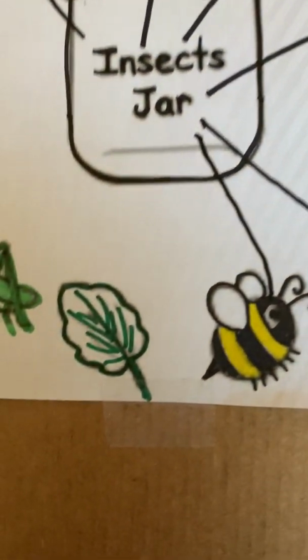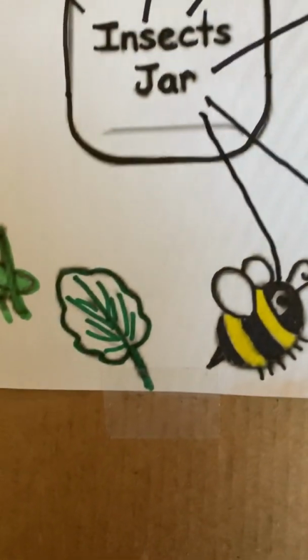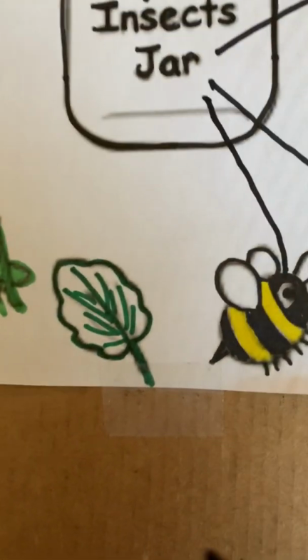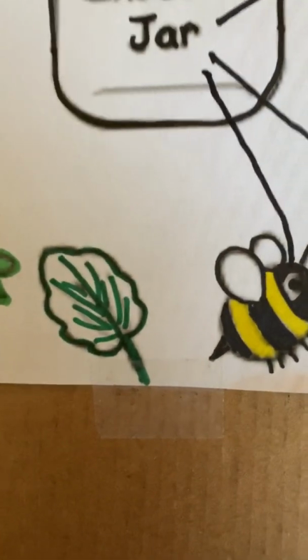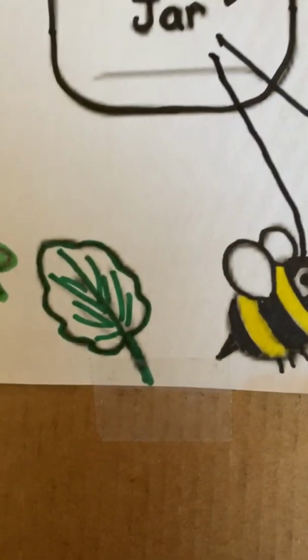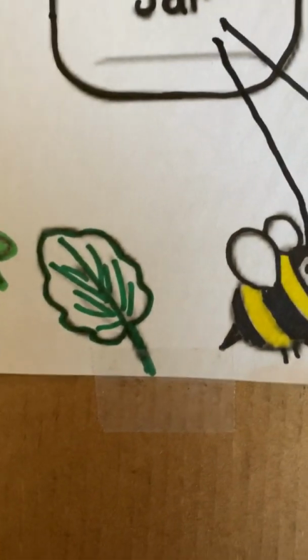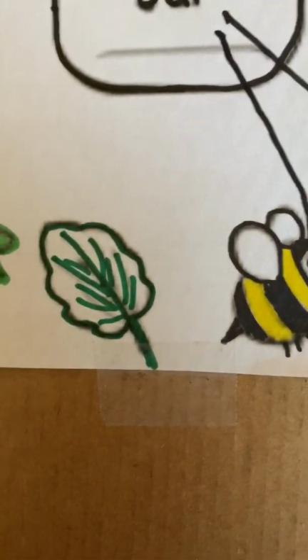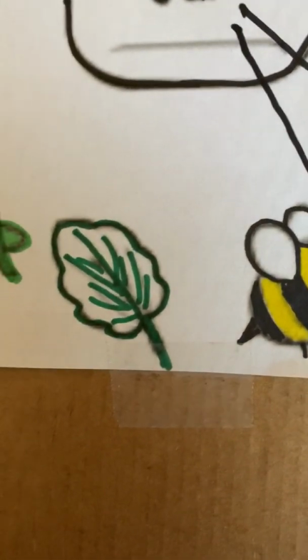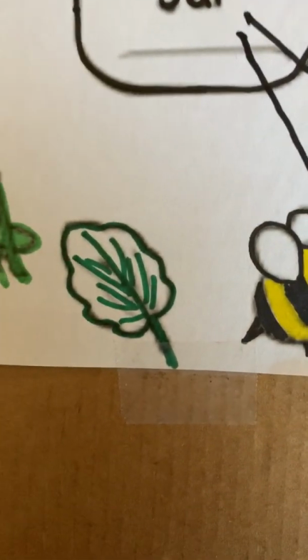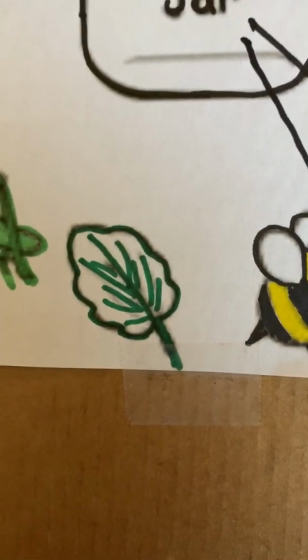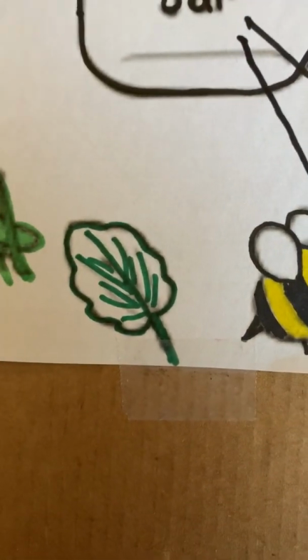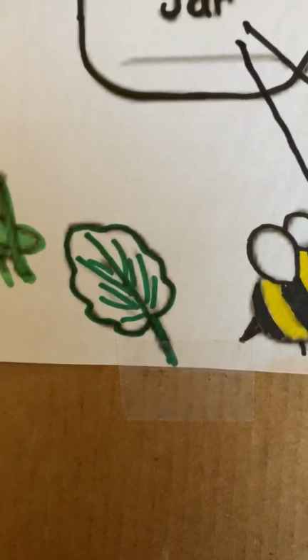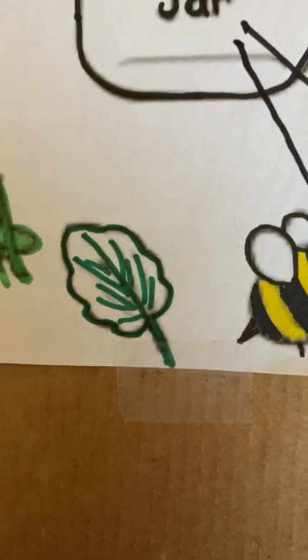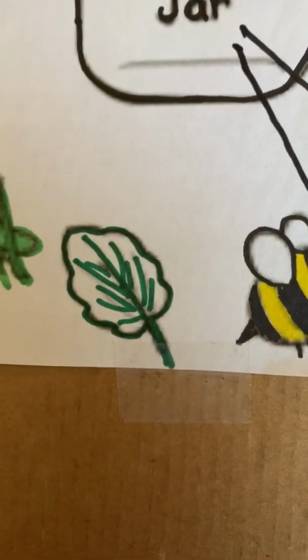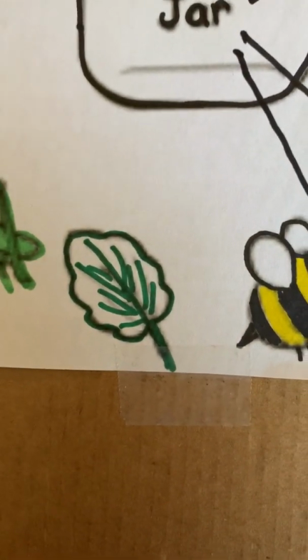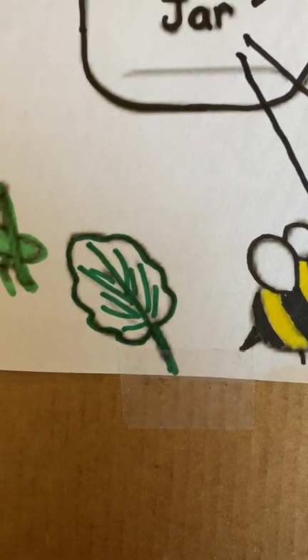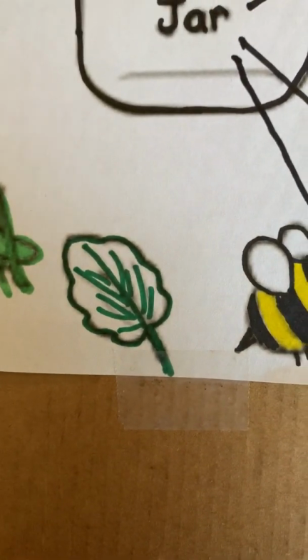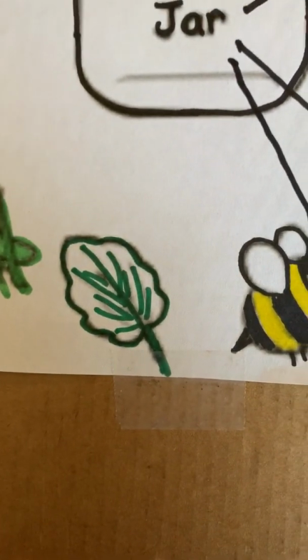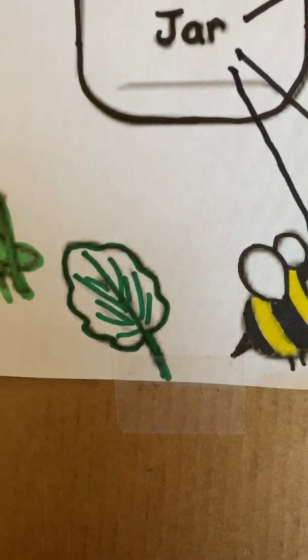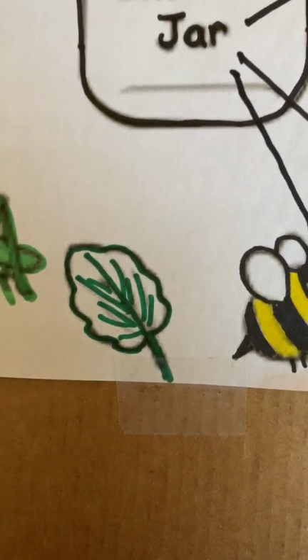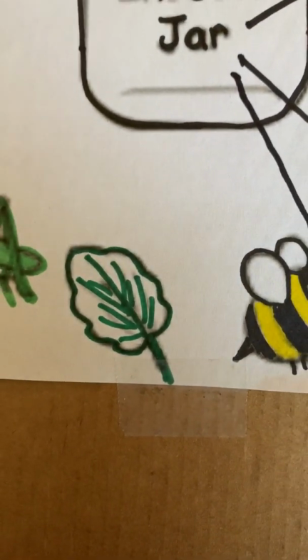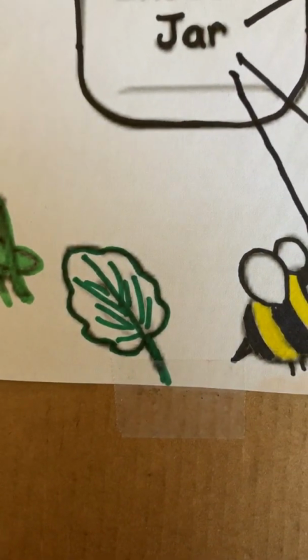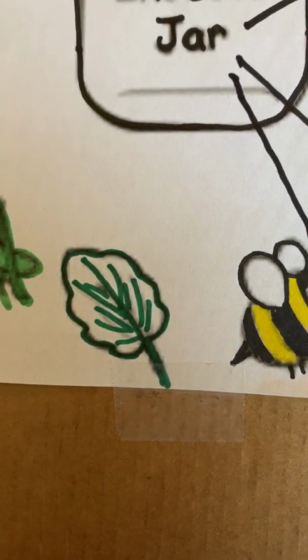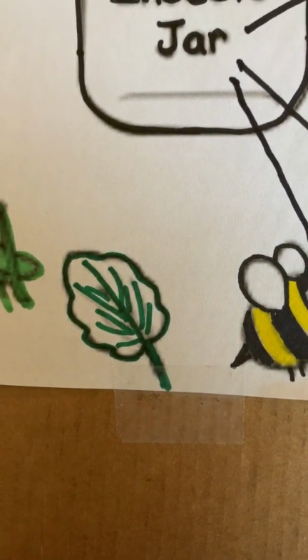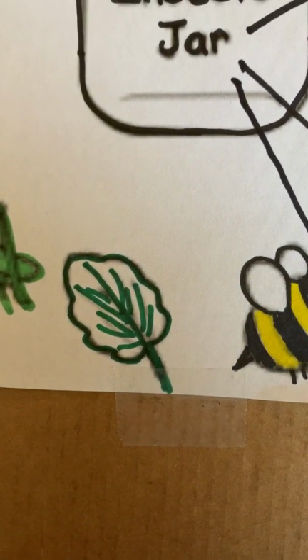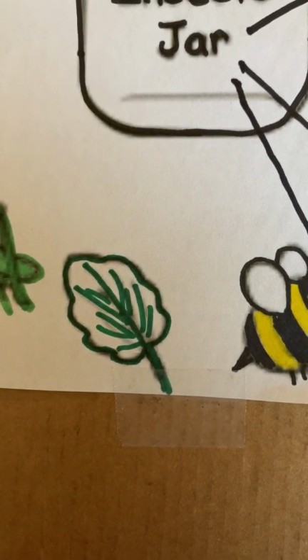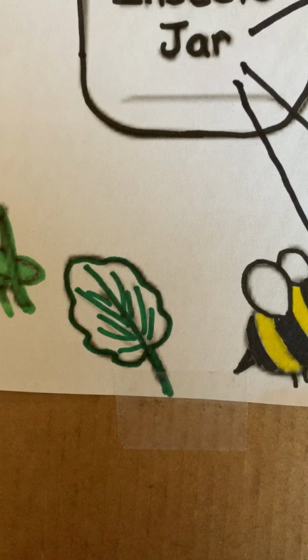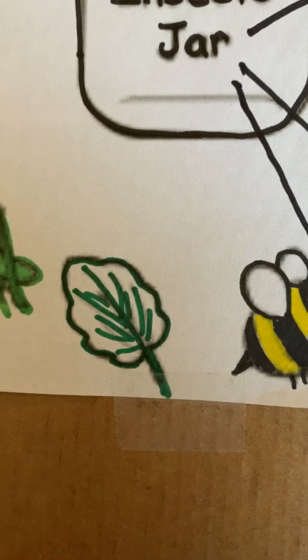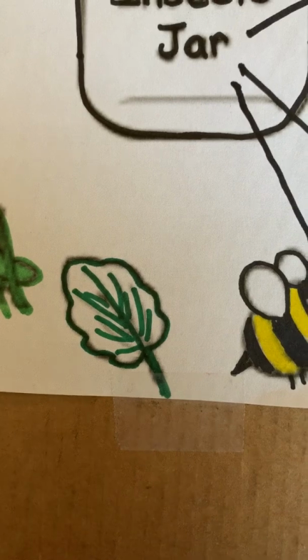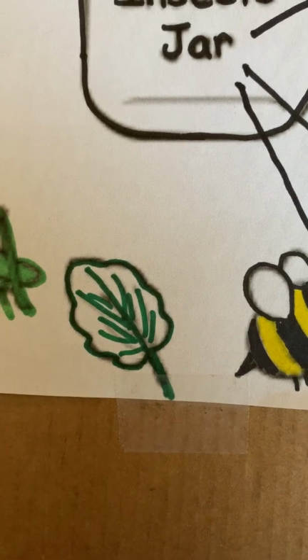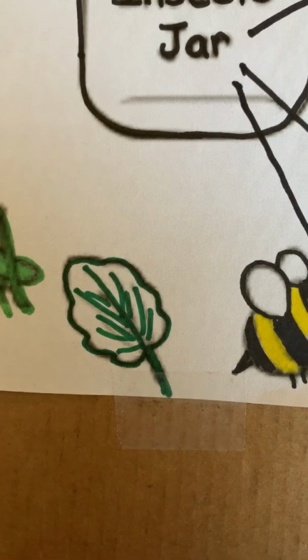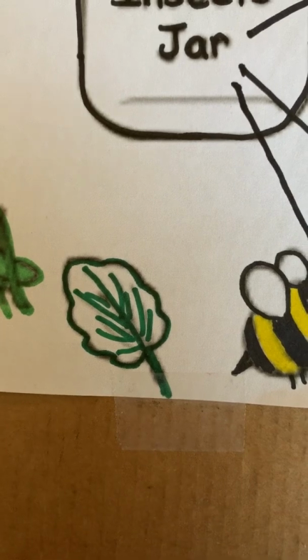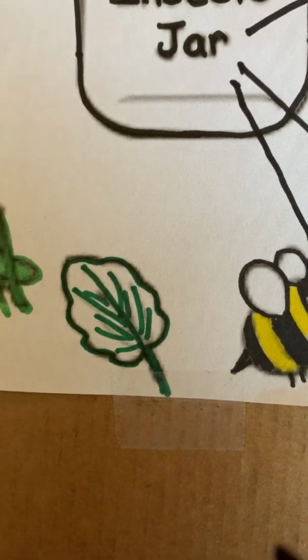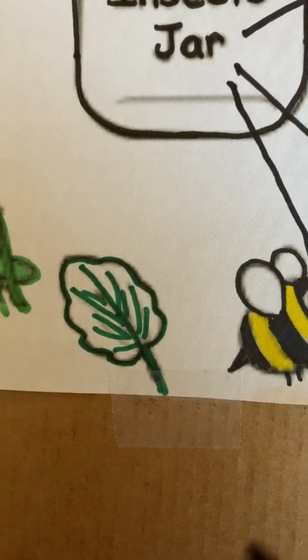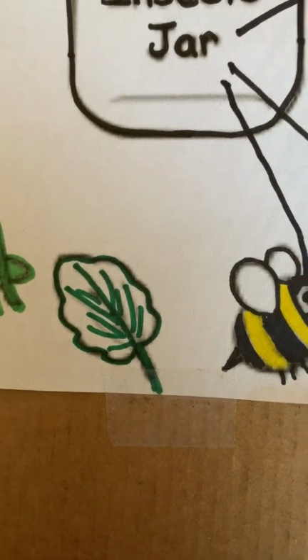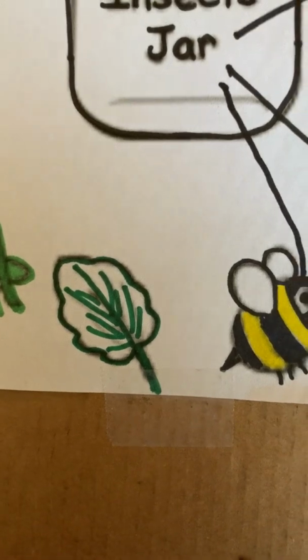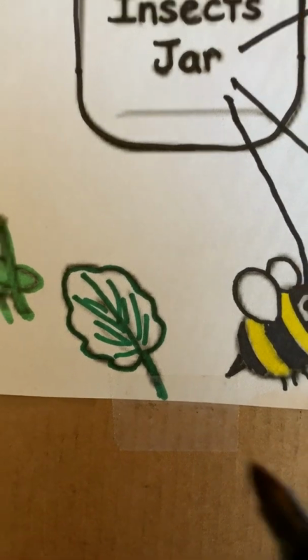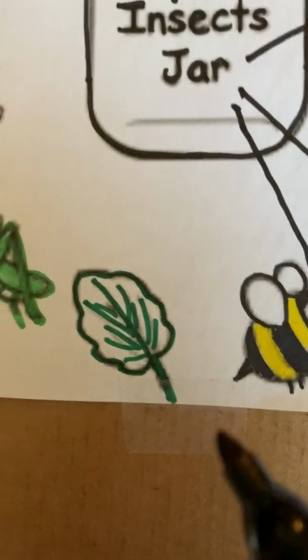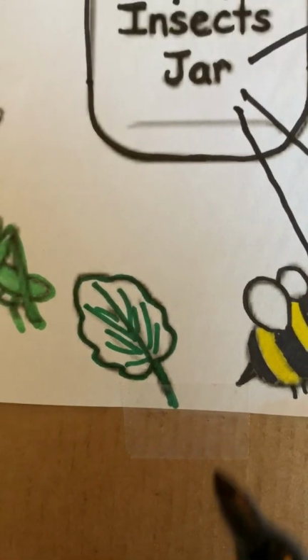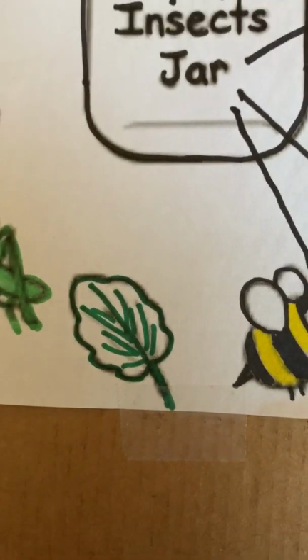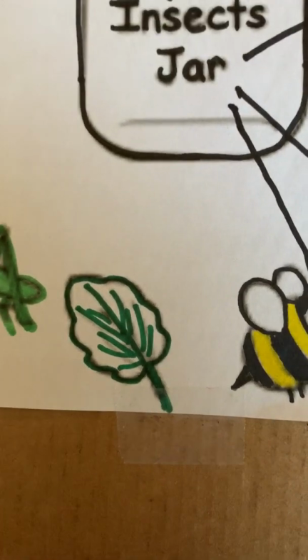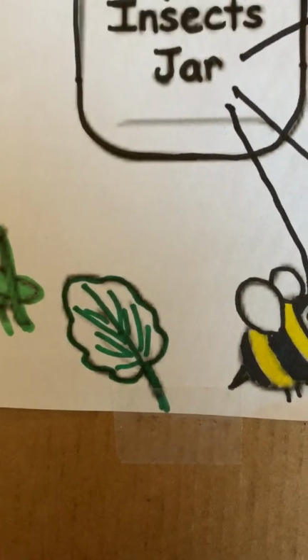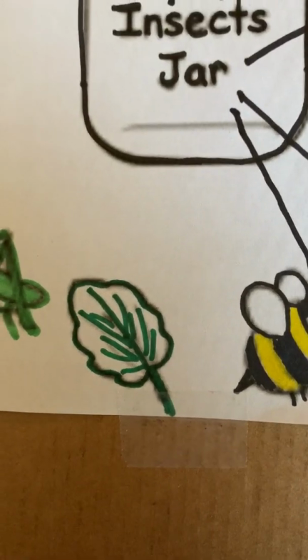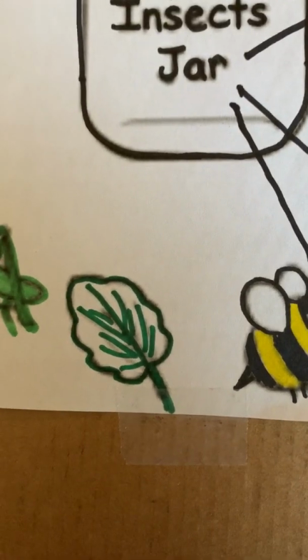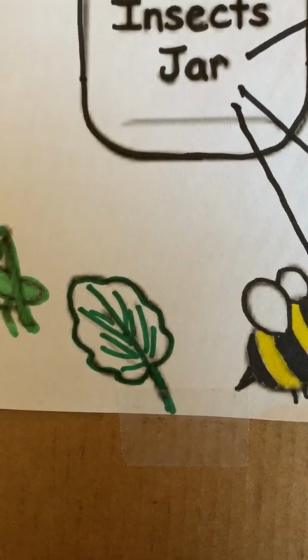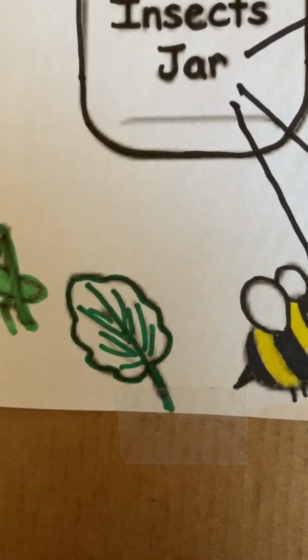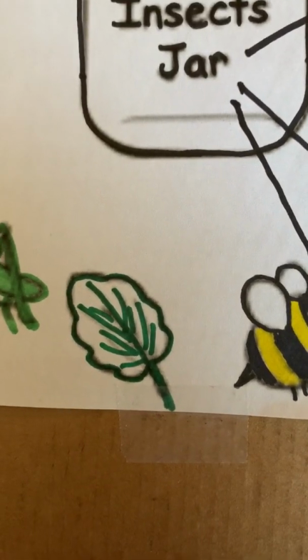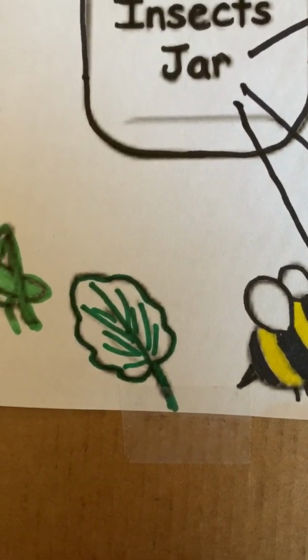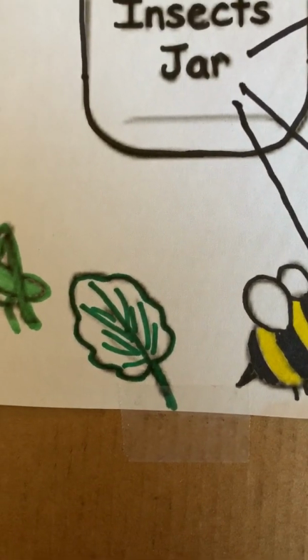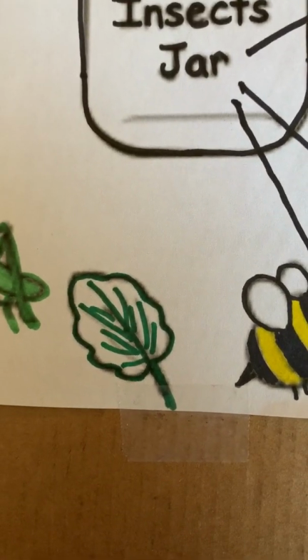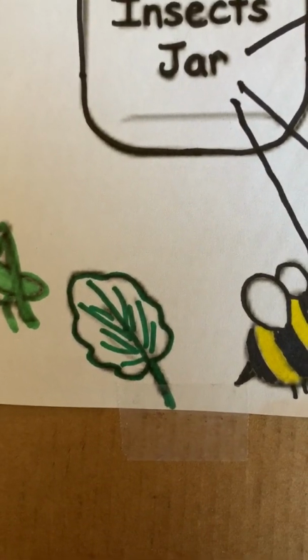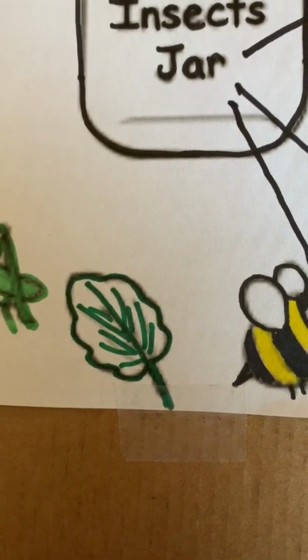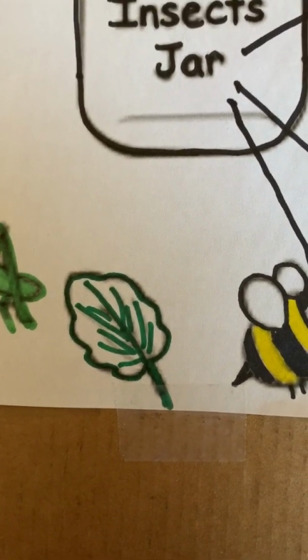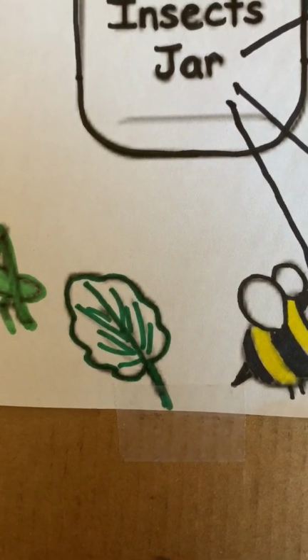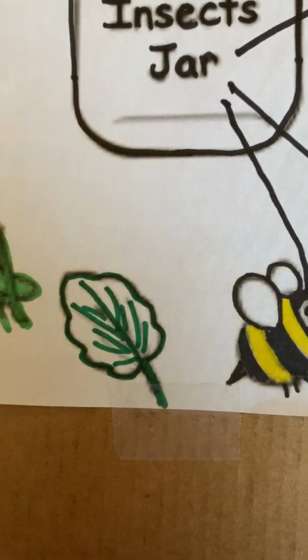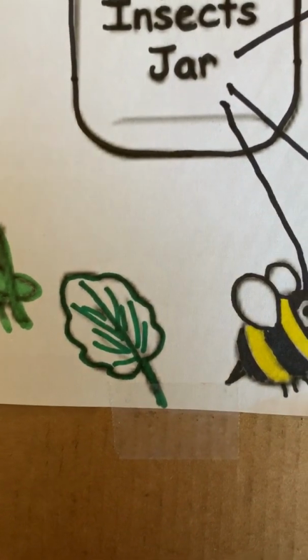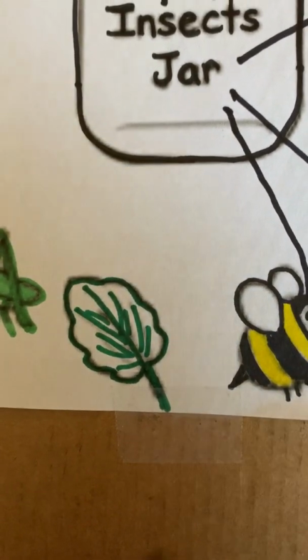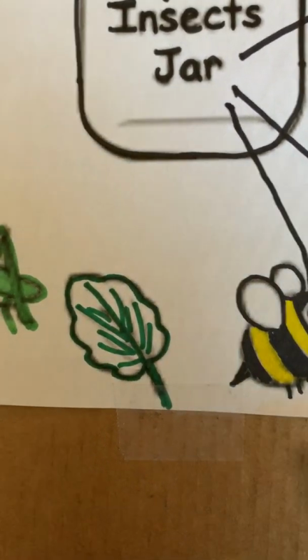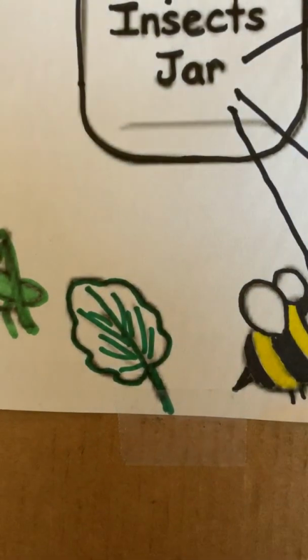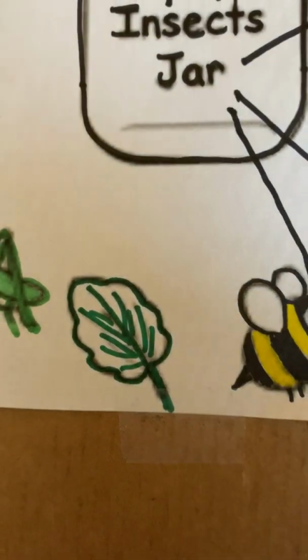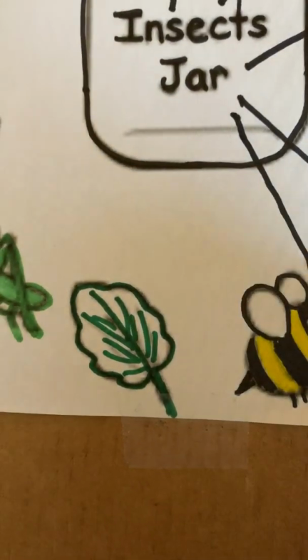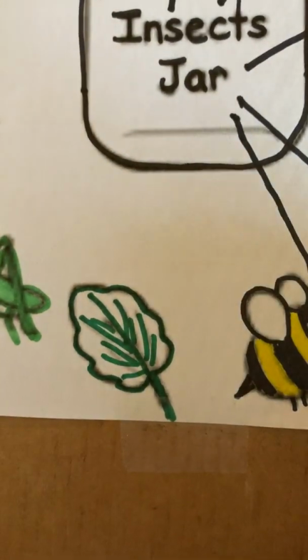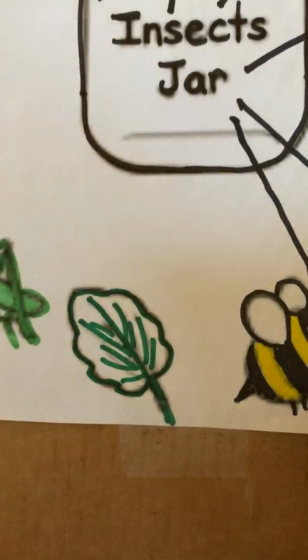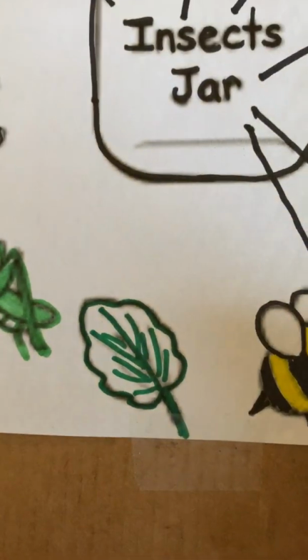Now we have a leaf. The leaf grows on trees. The insects eat the leaves, but that's not an insect.